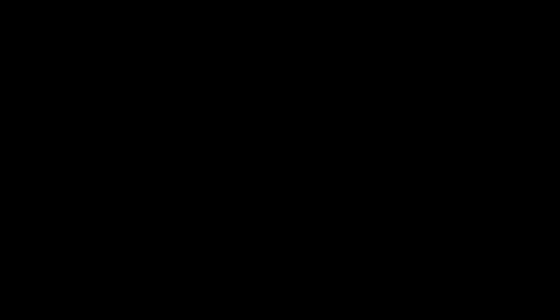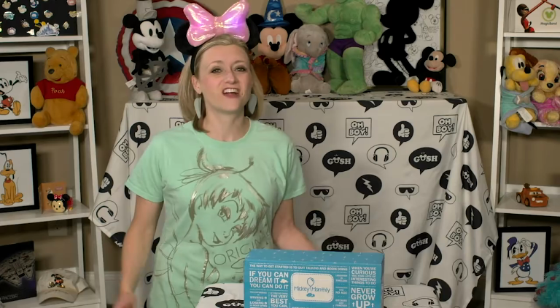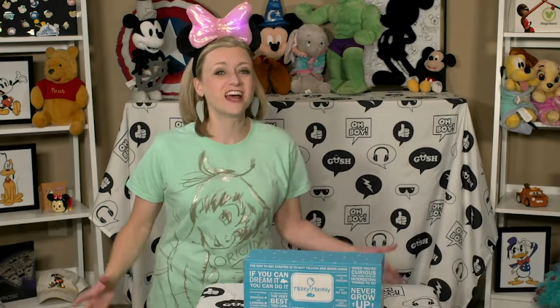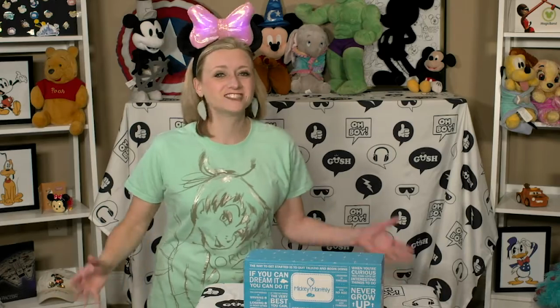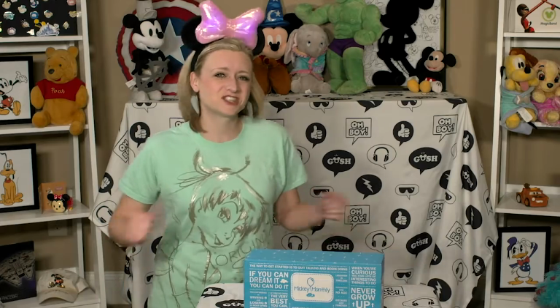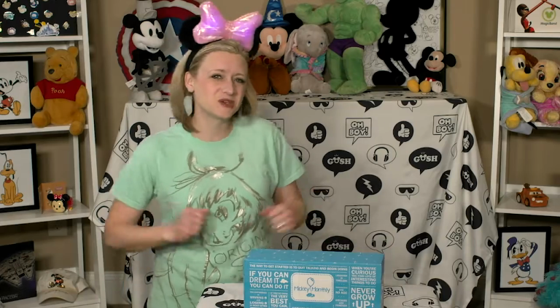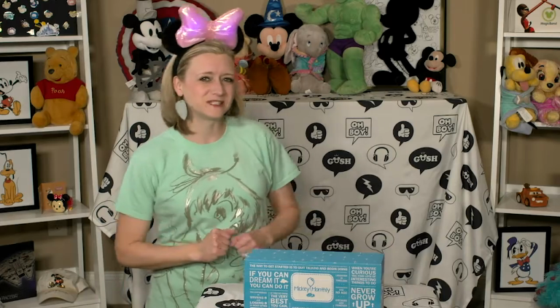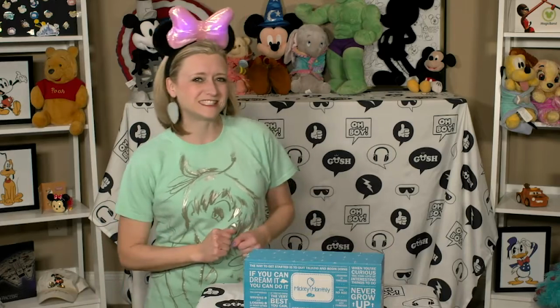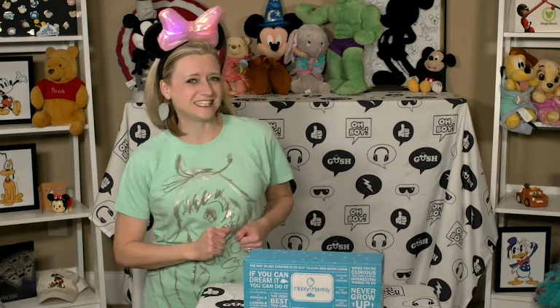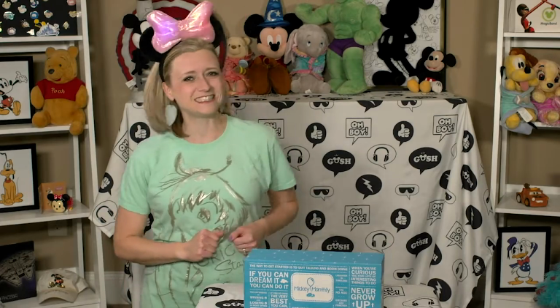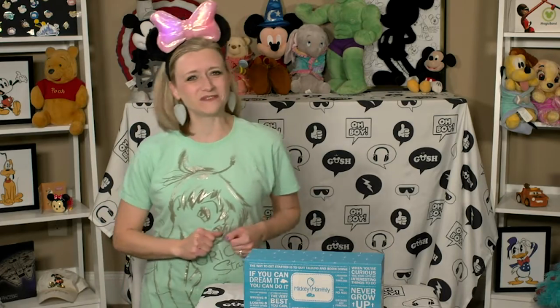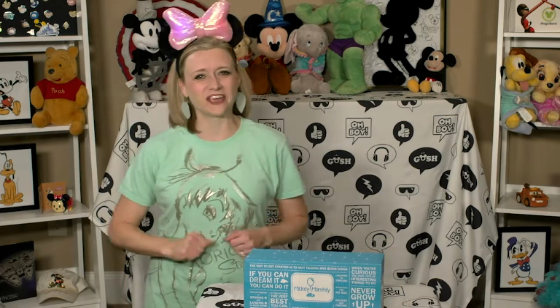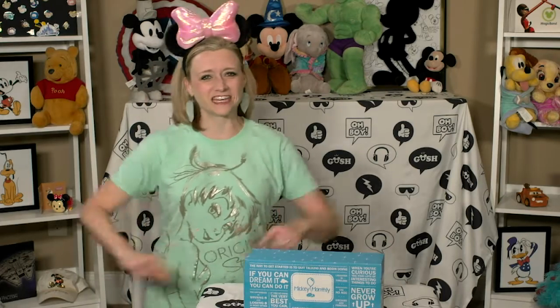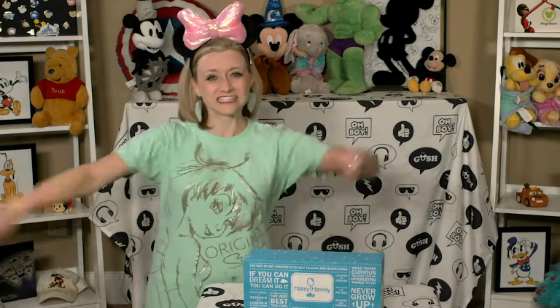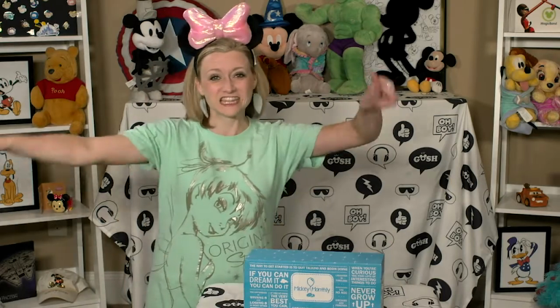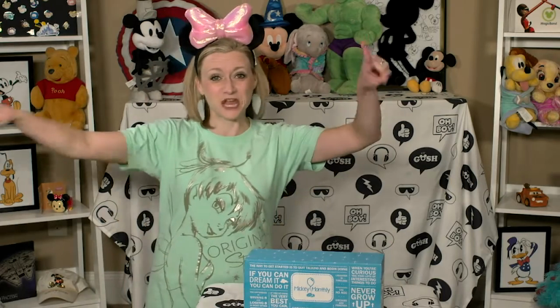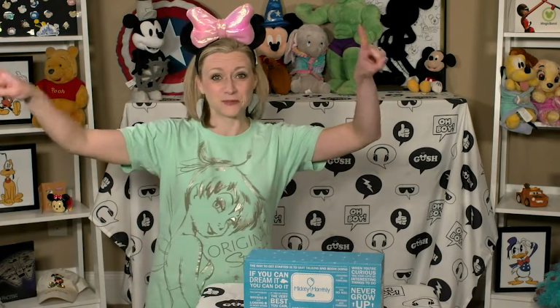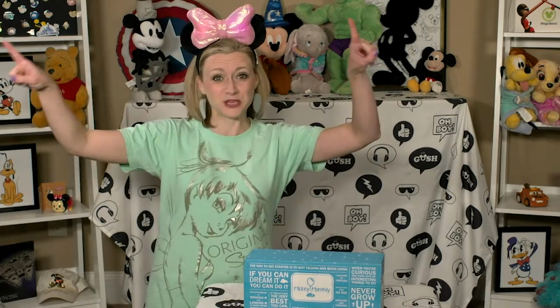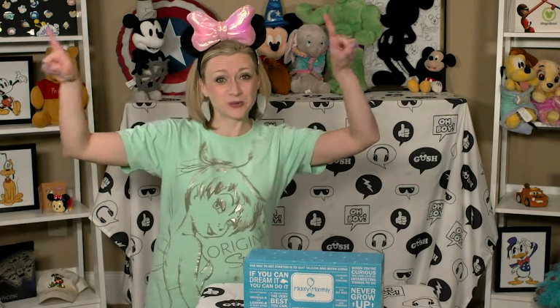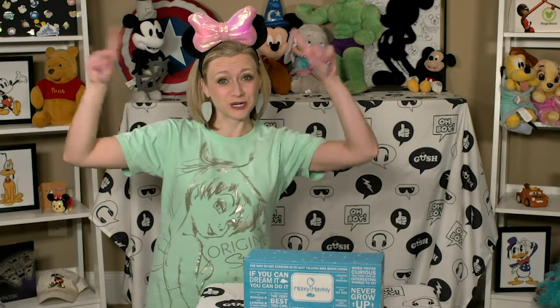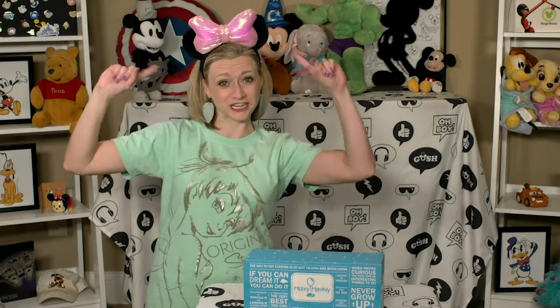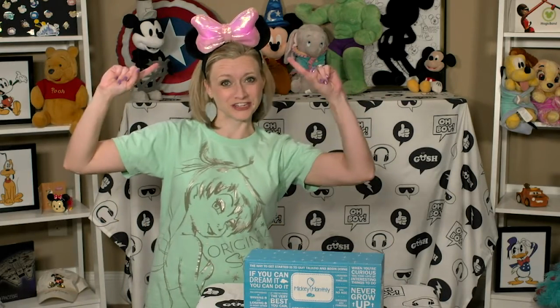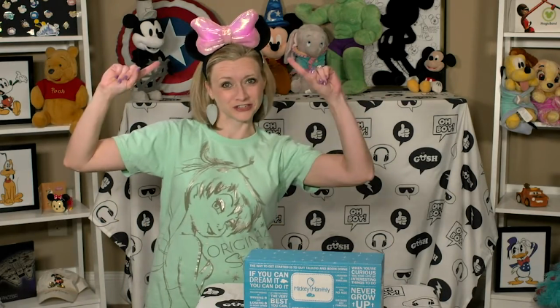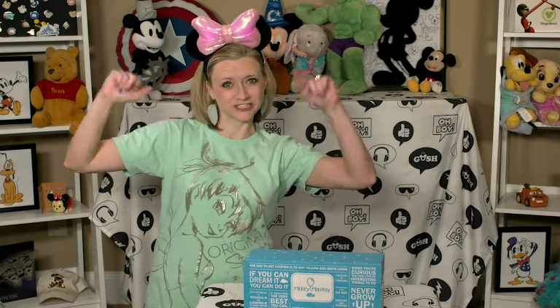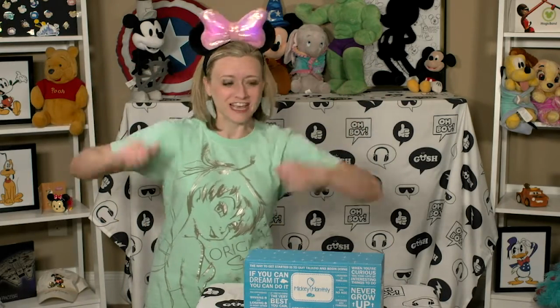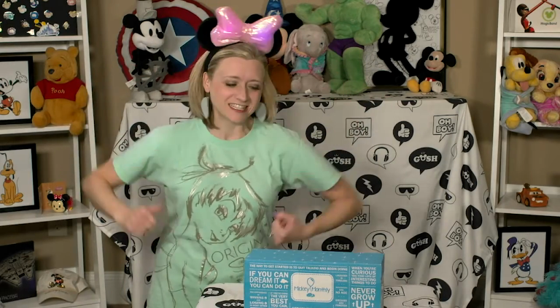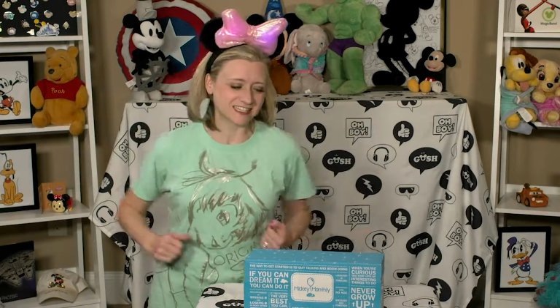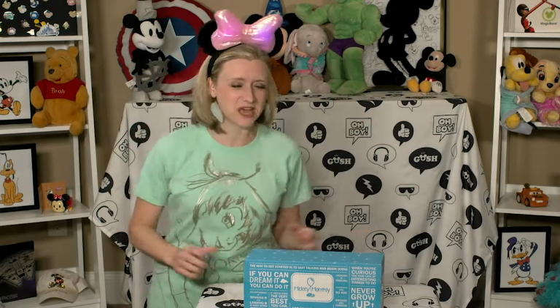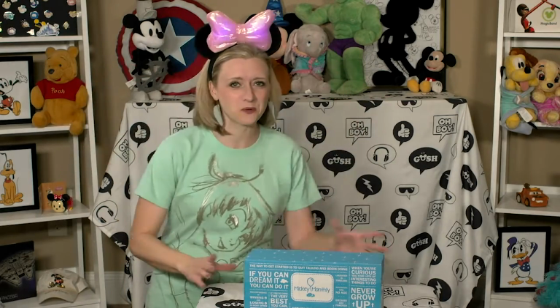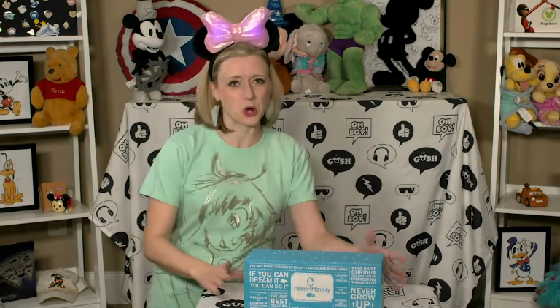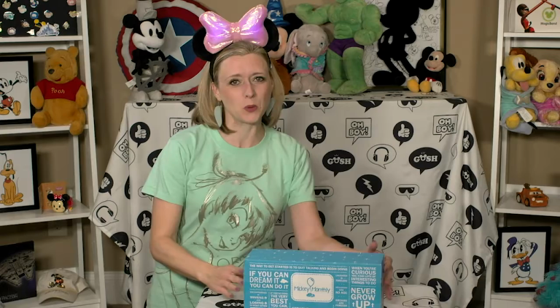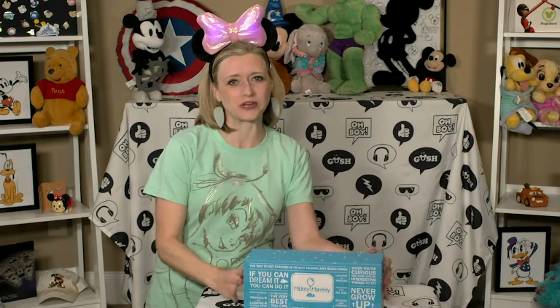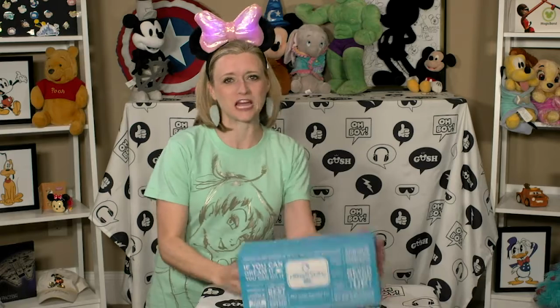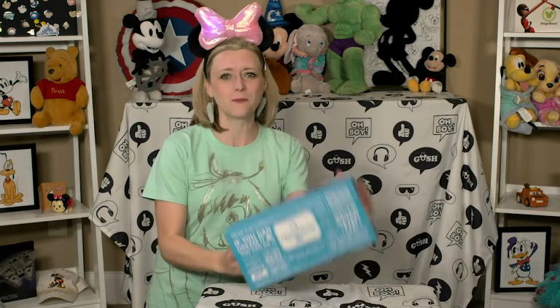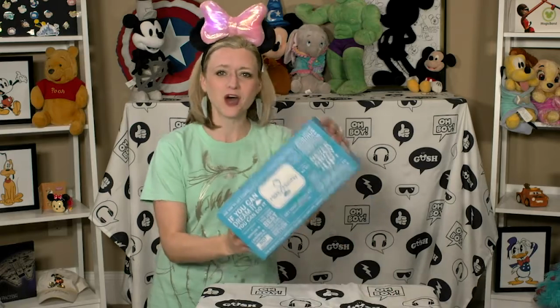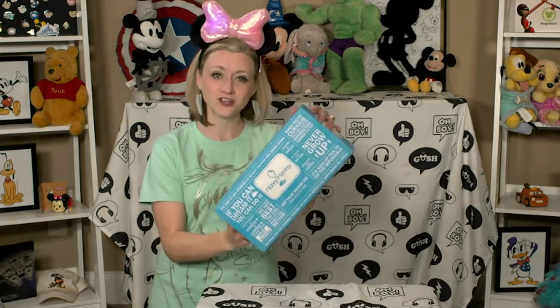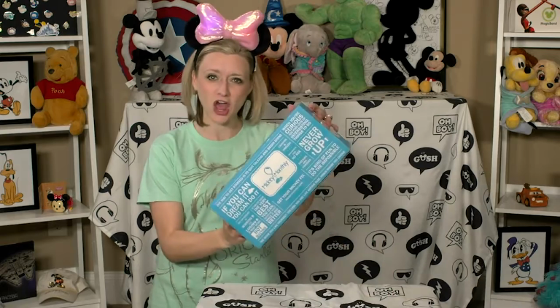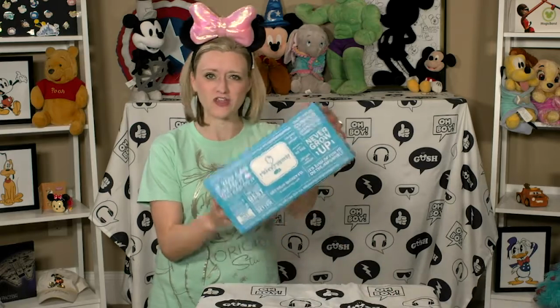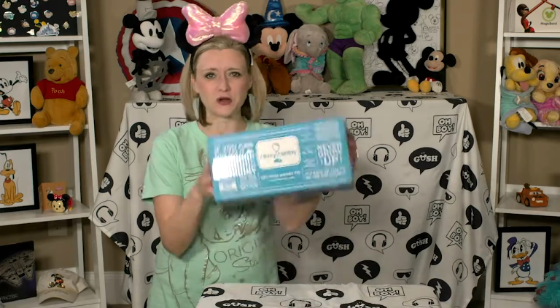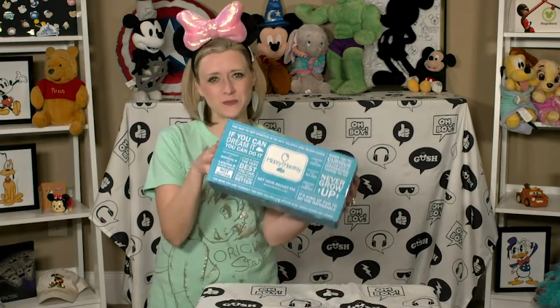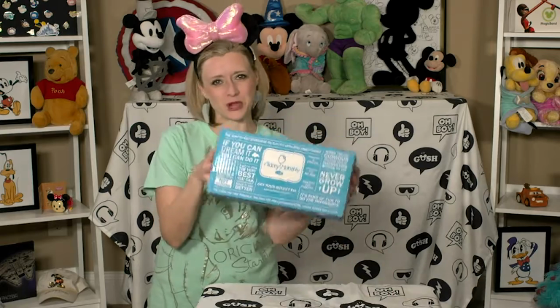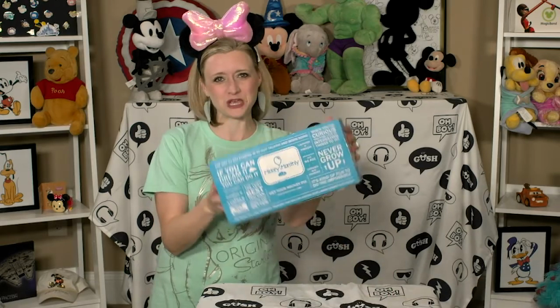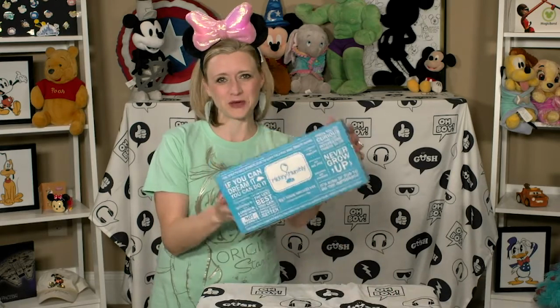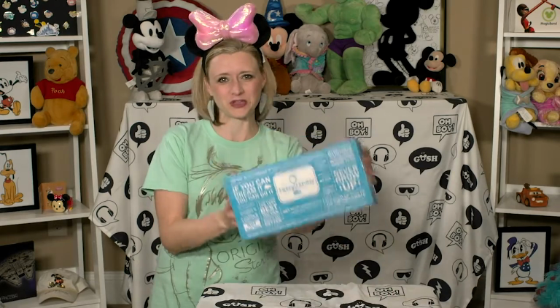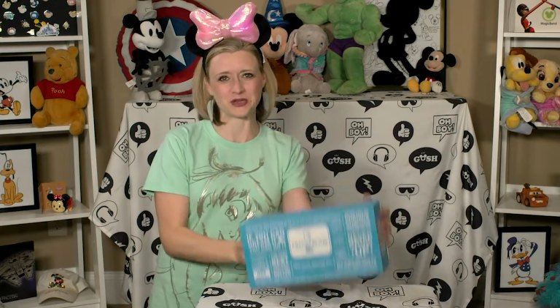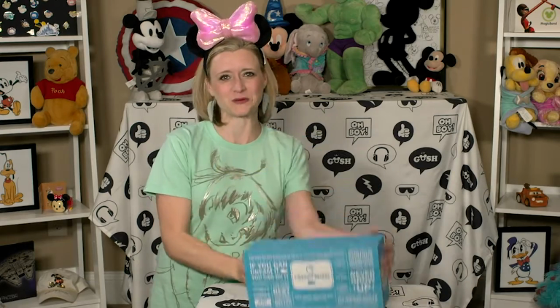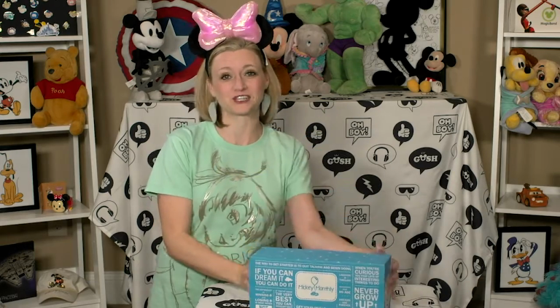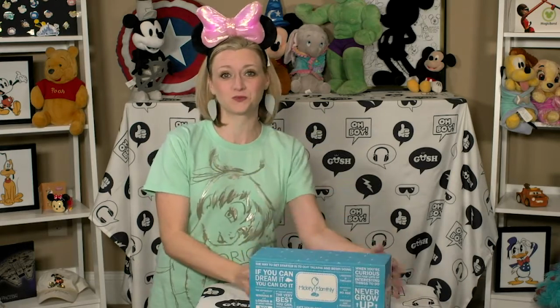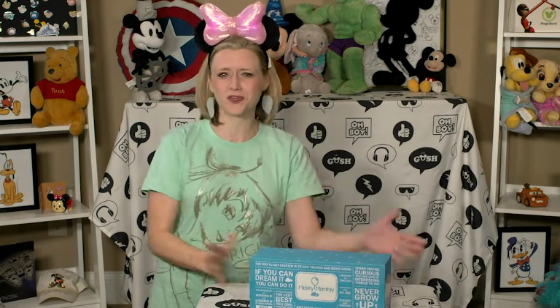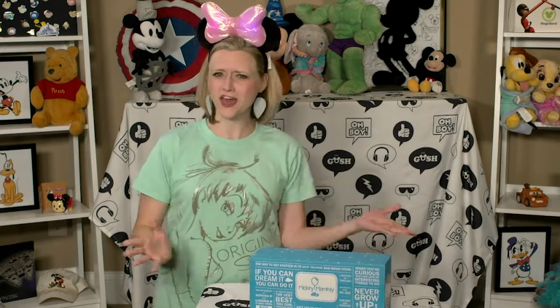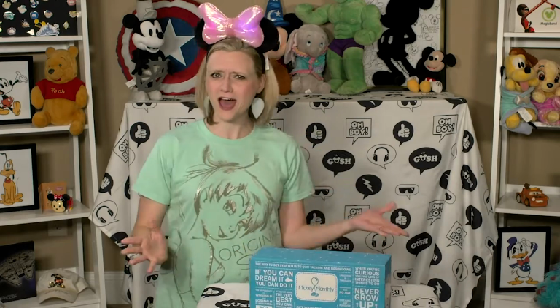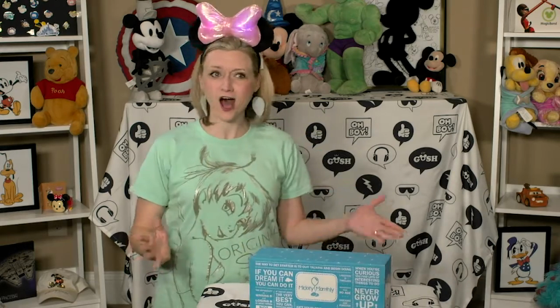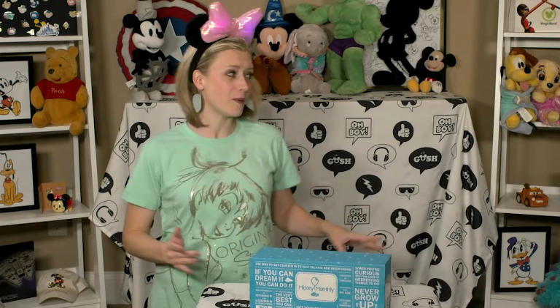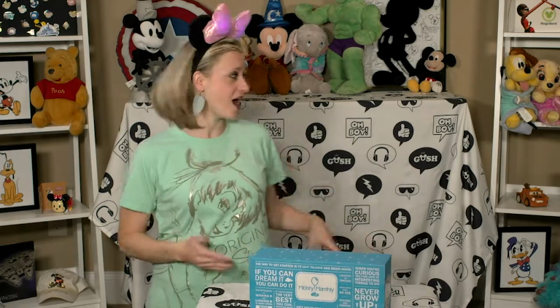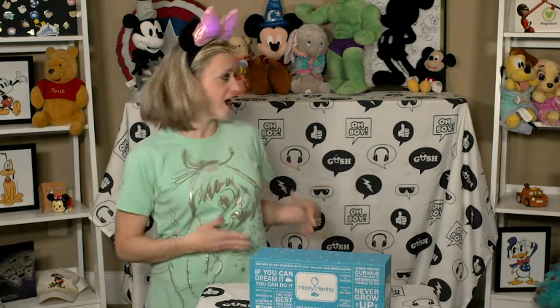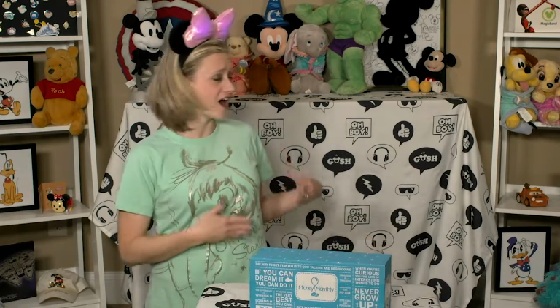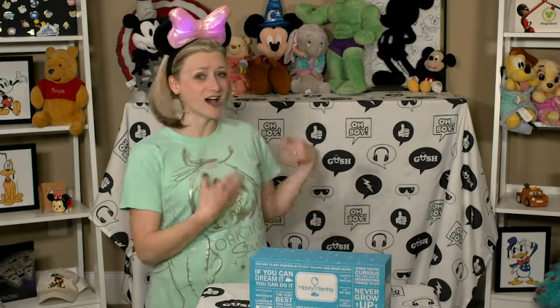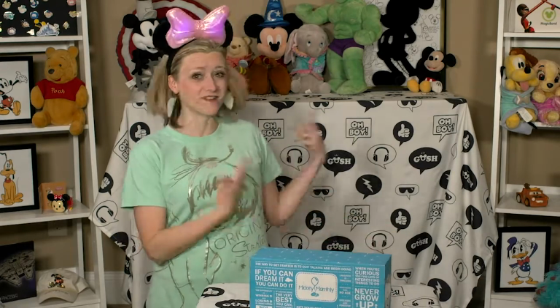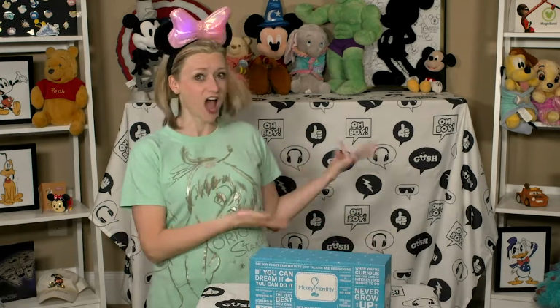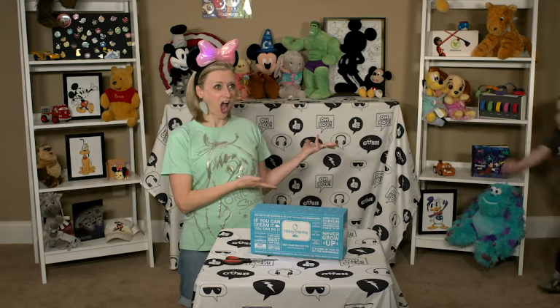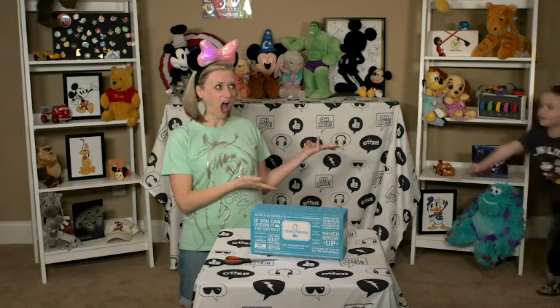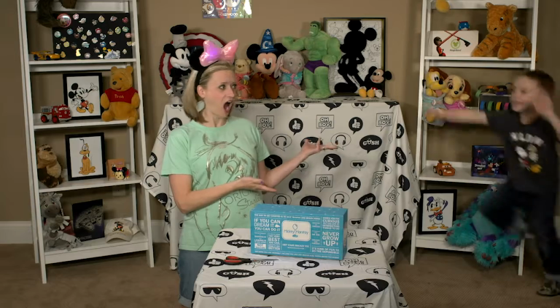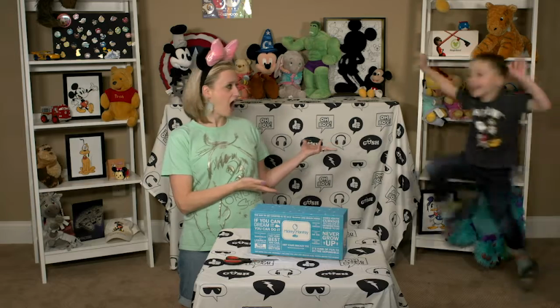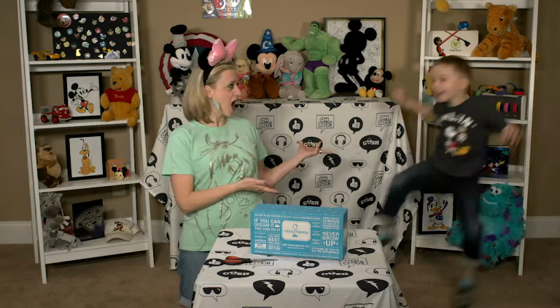Friends, humans, Disney fans, lend me your ears. Today we're opening up another Mickey Monthly box with the help of... Phoenix!